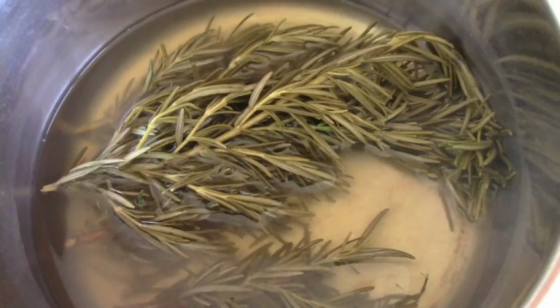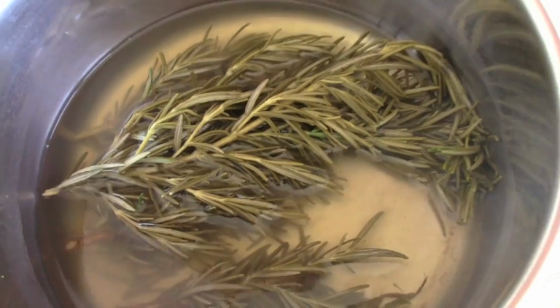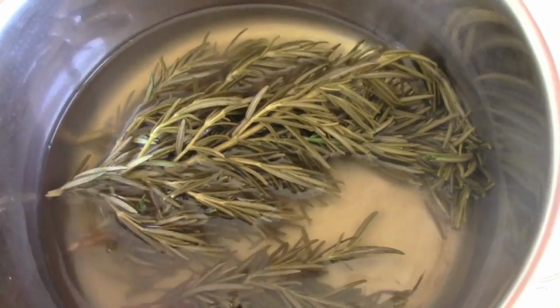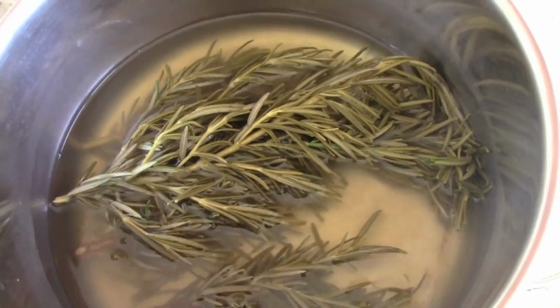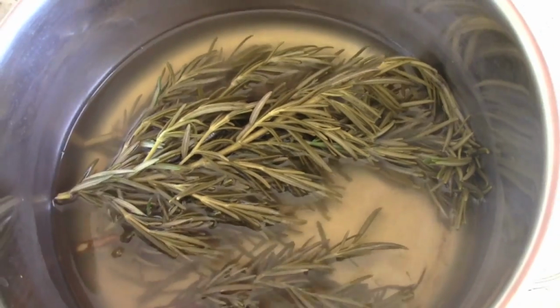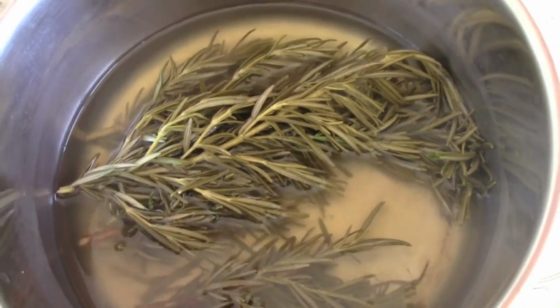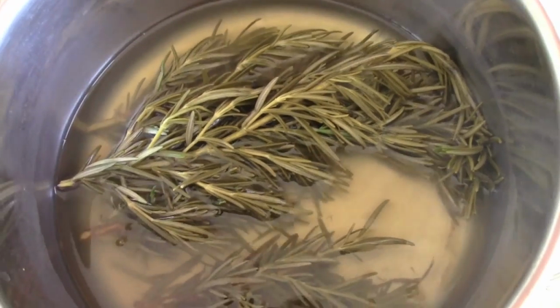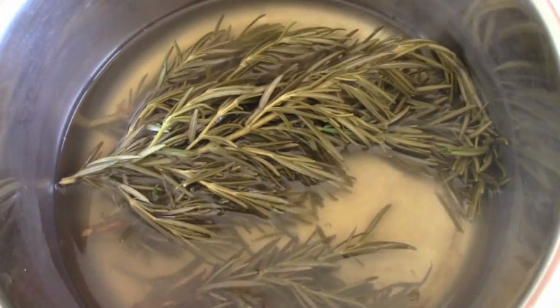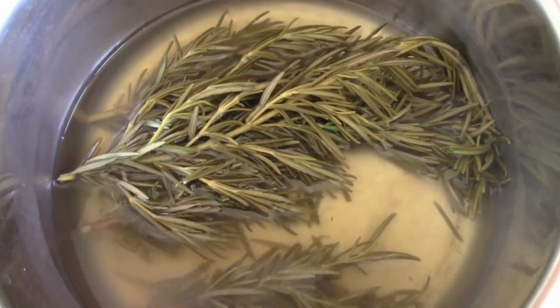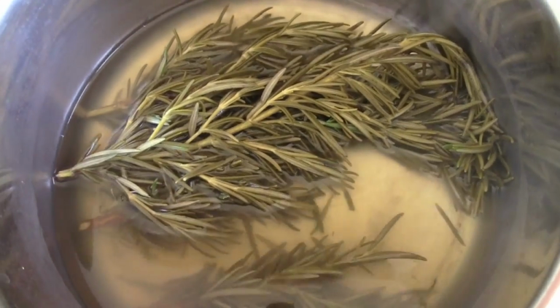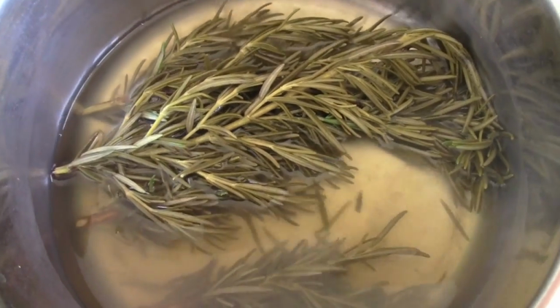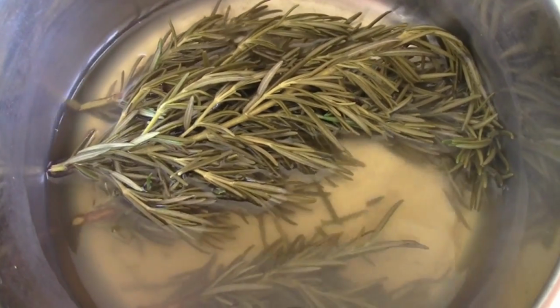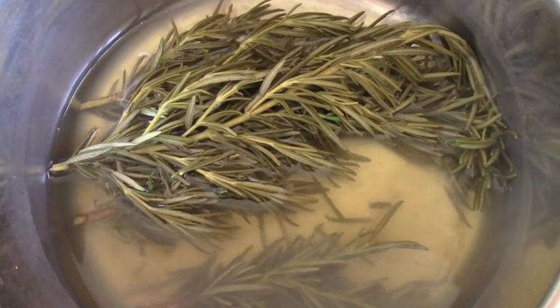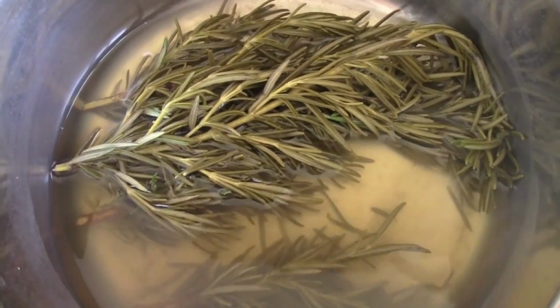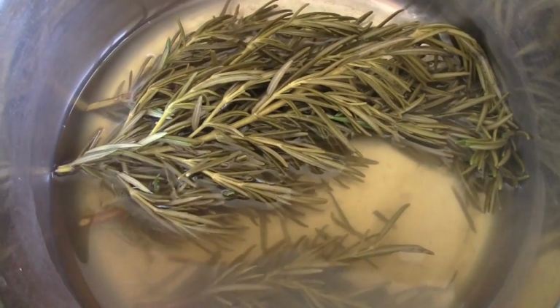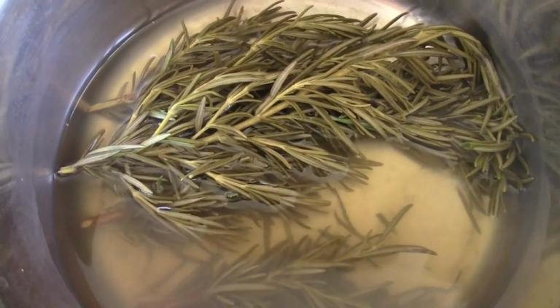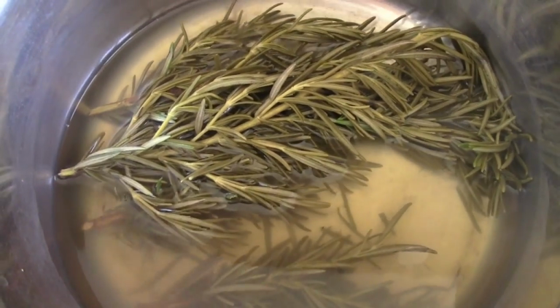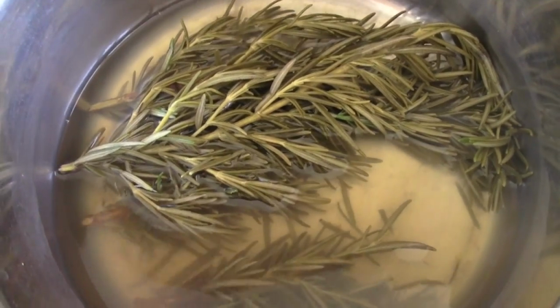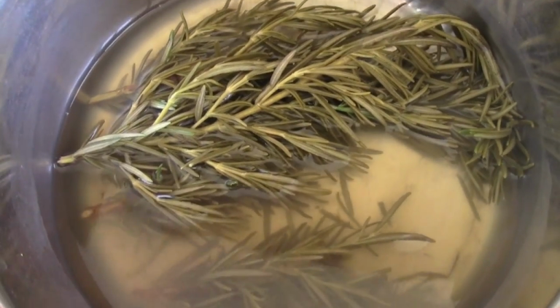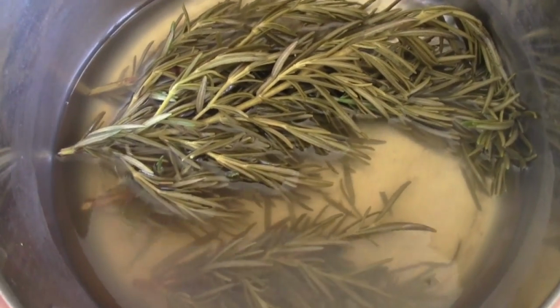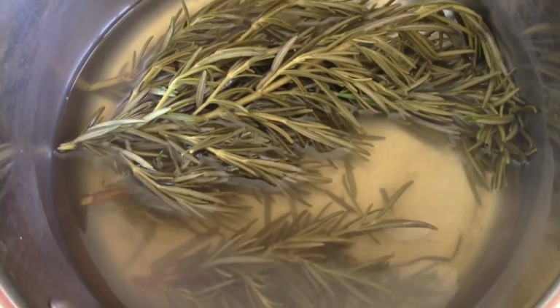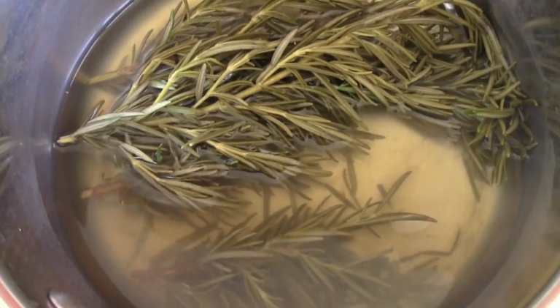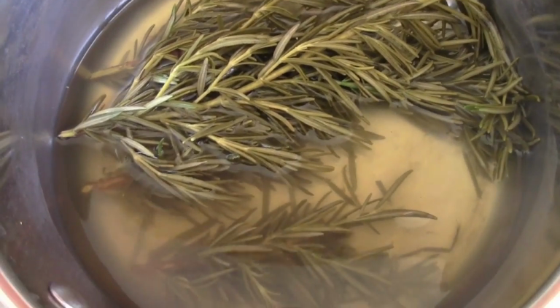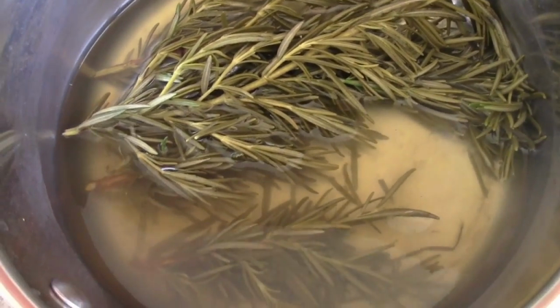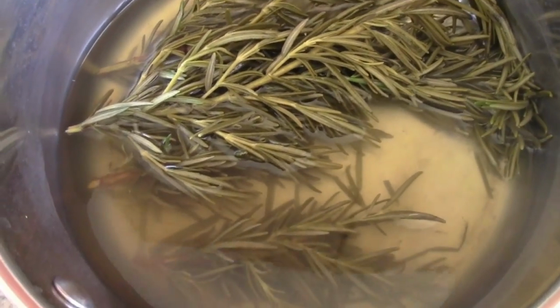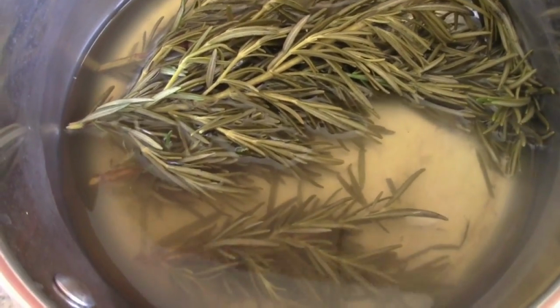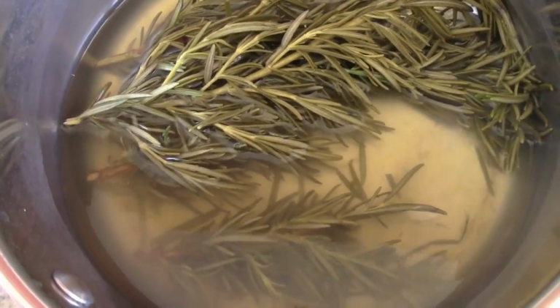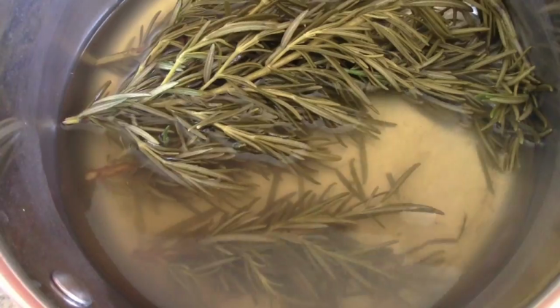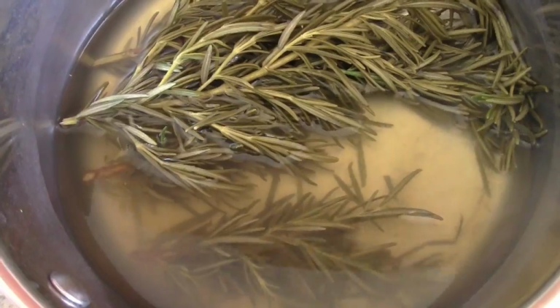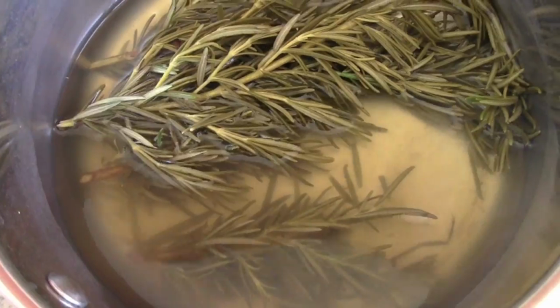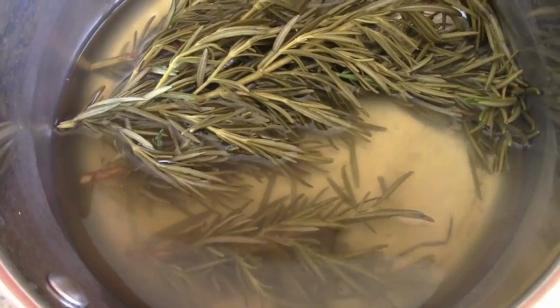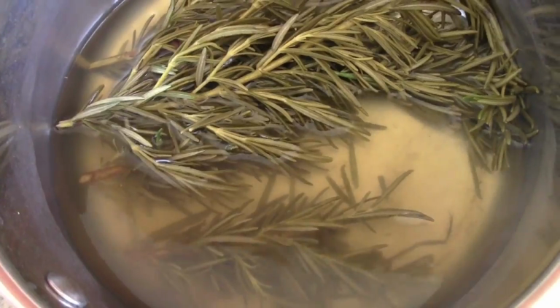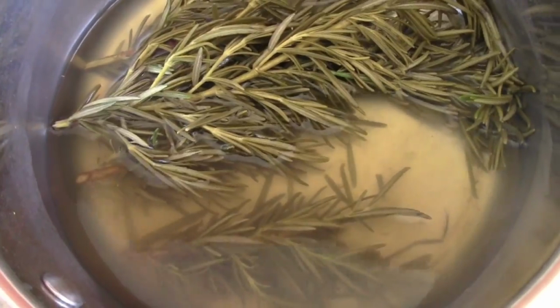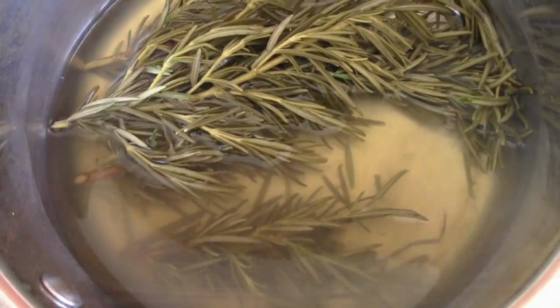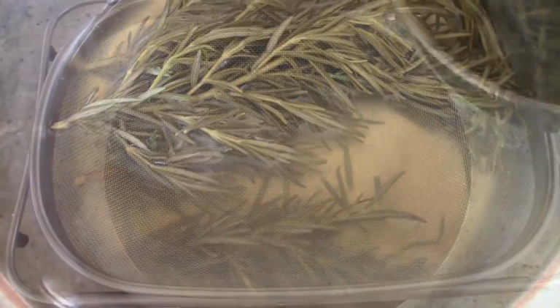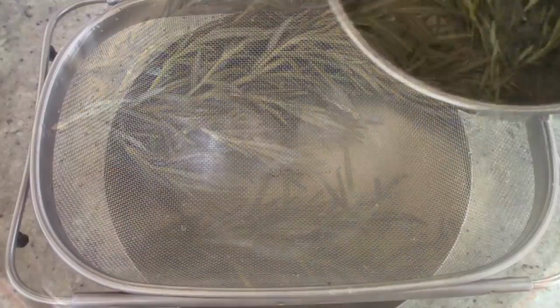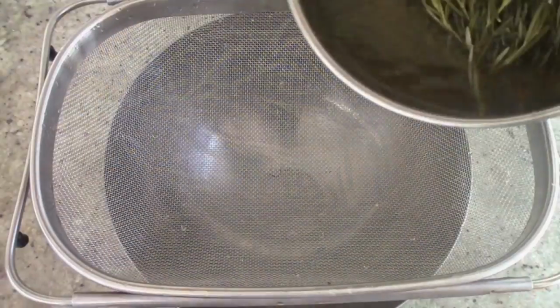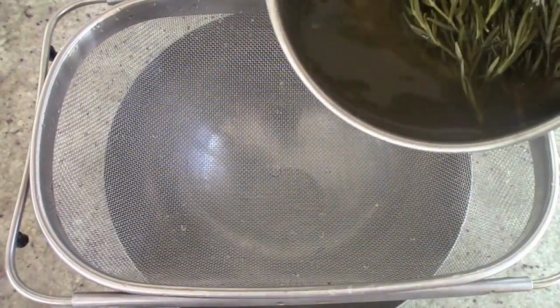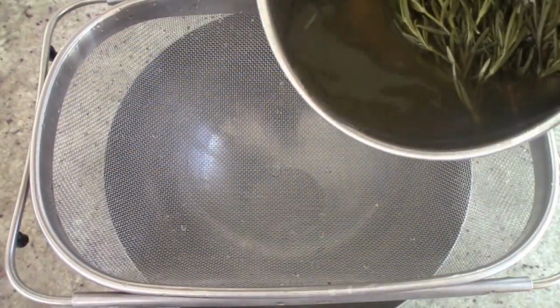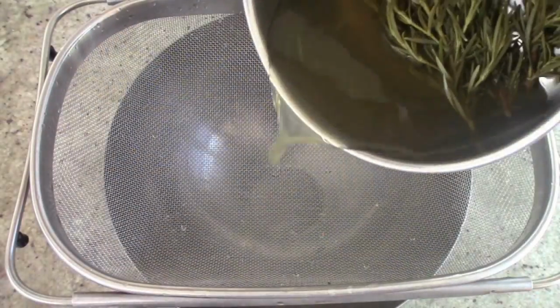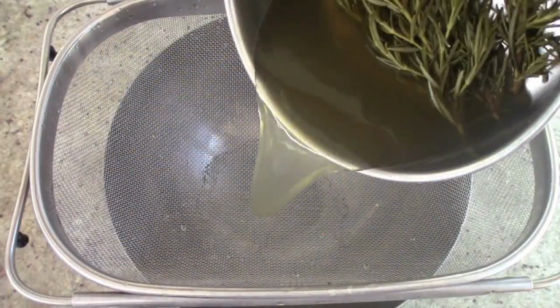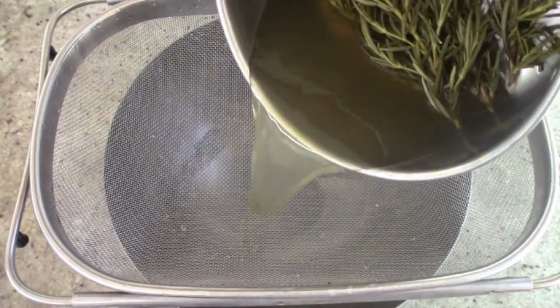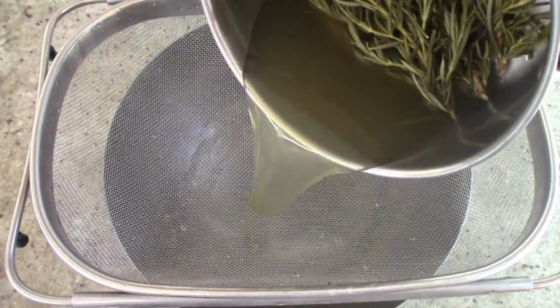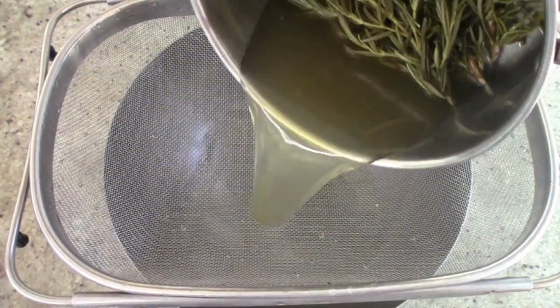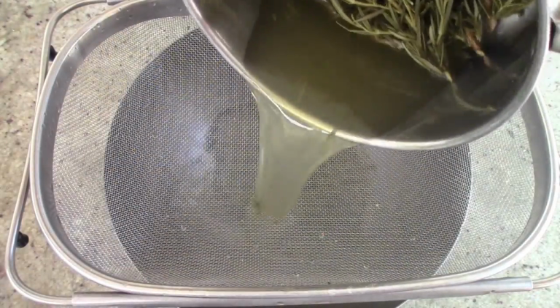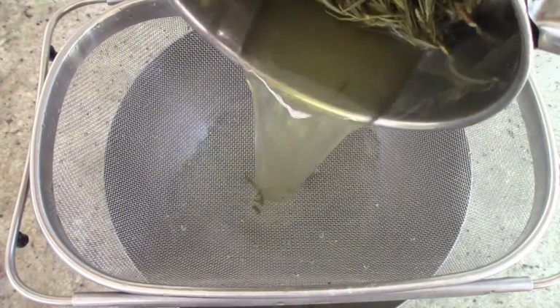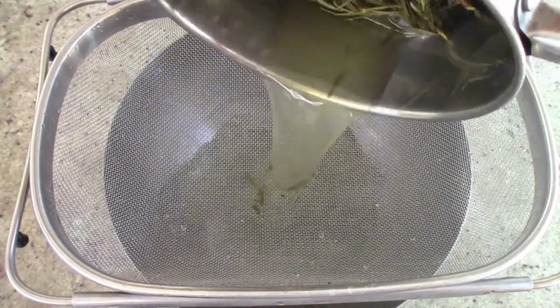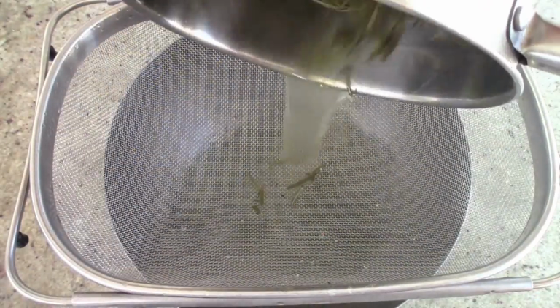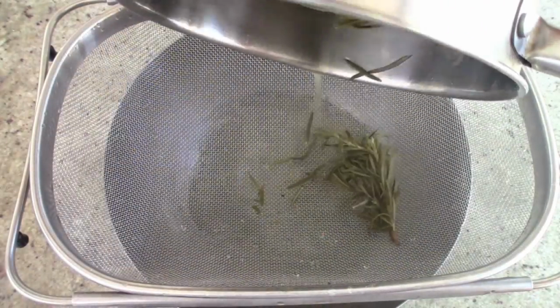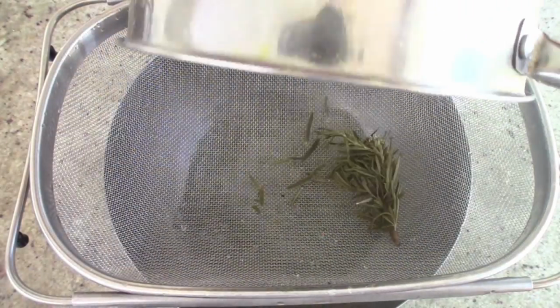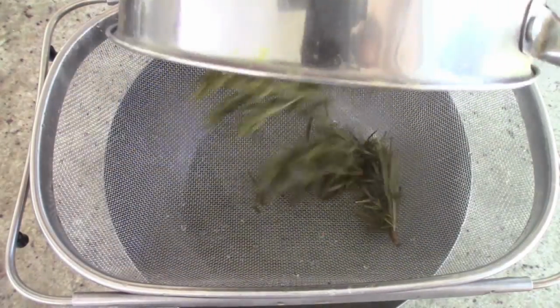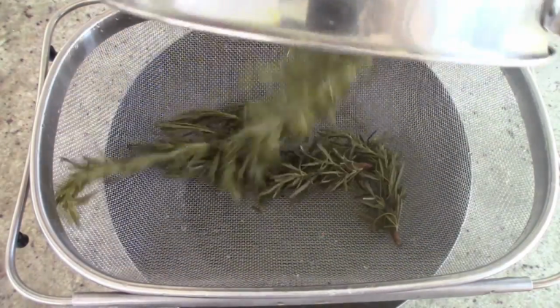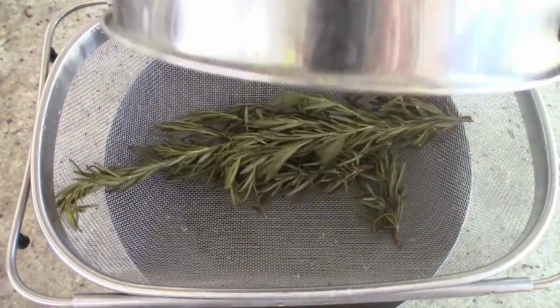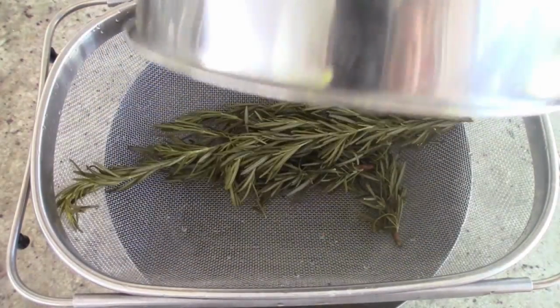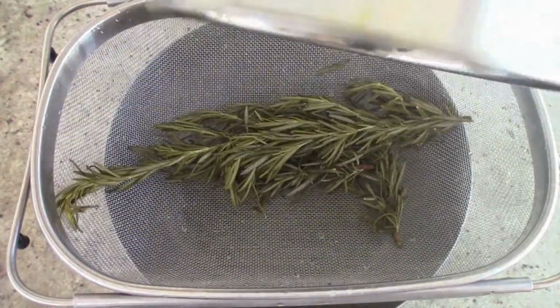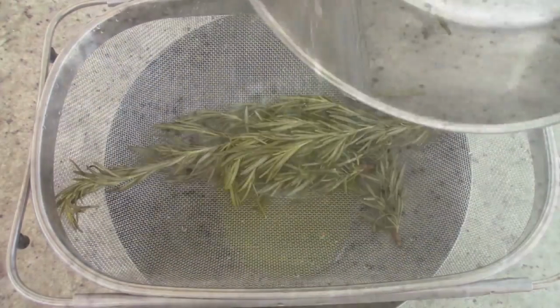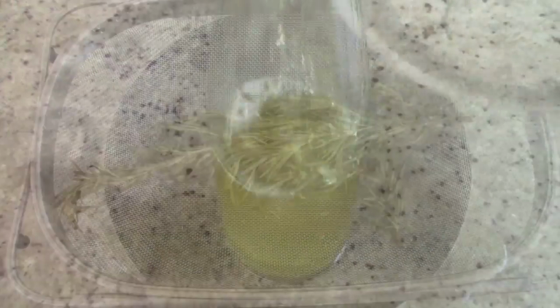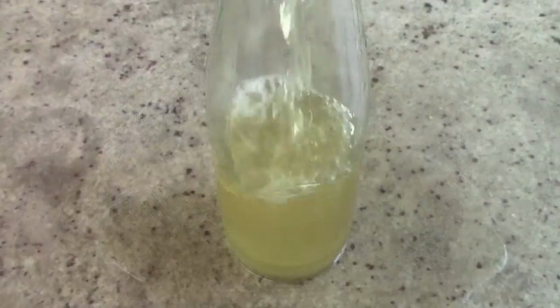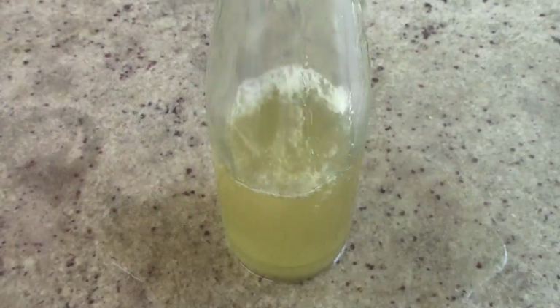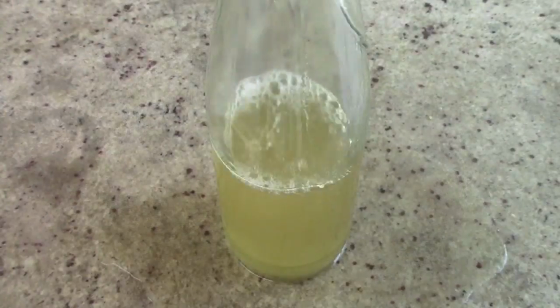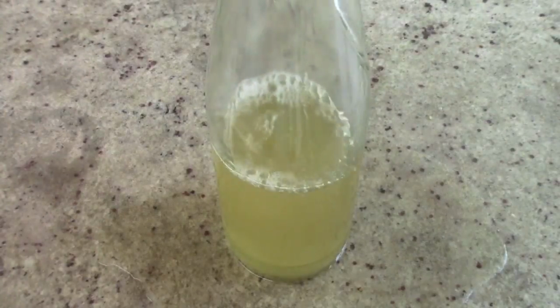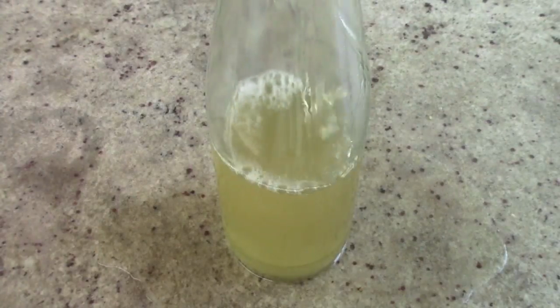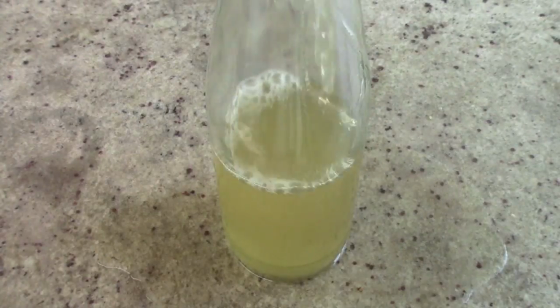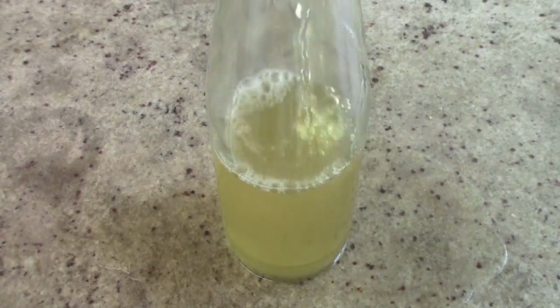So once your rosemary is done simmering, you can just let it cool on the stove, strain it out, and then transfer it into a container of your choice.